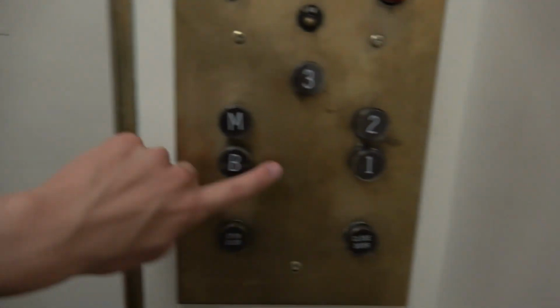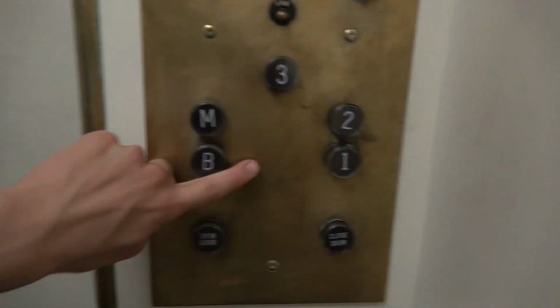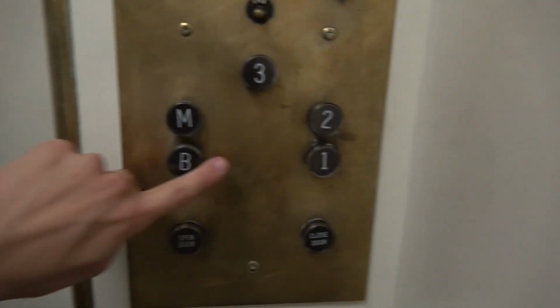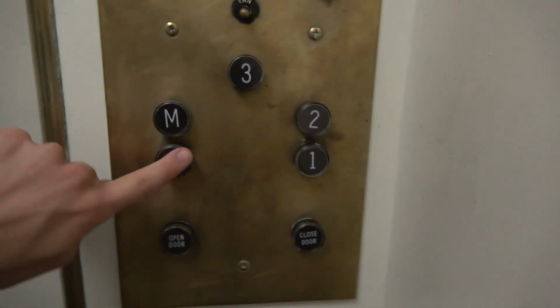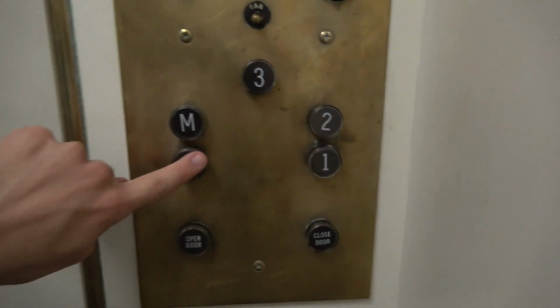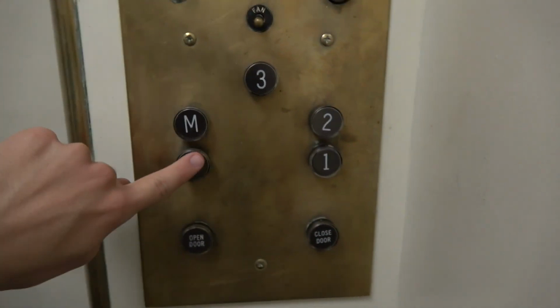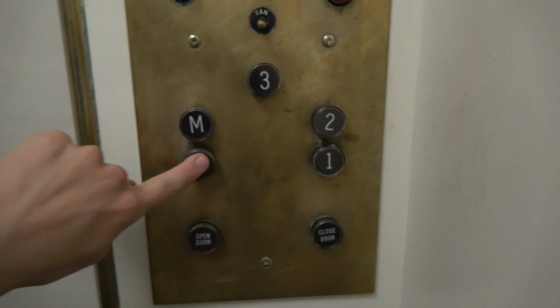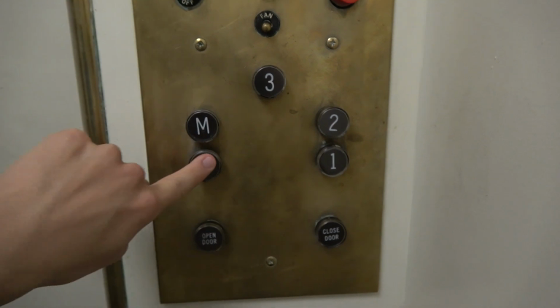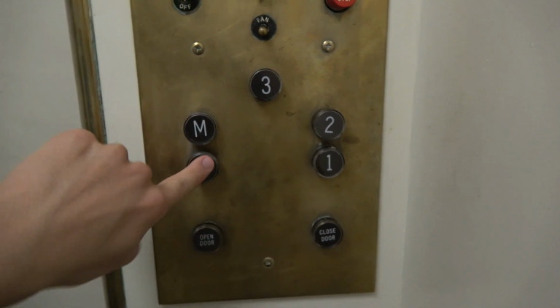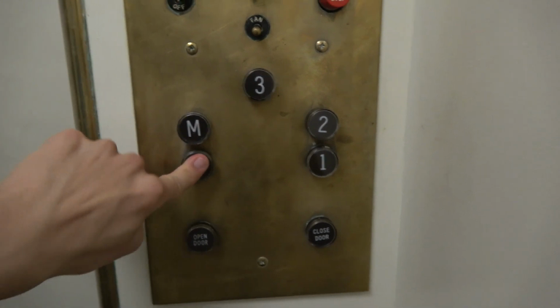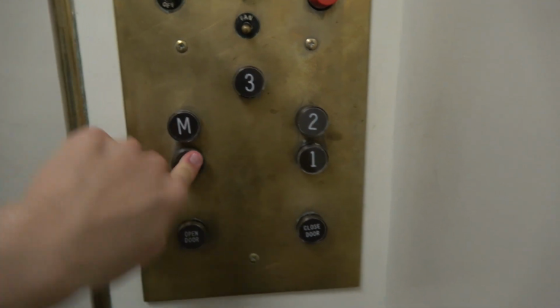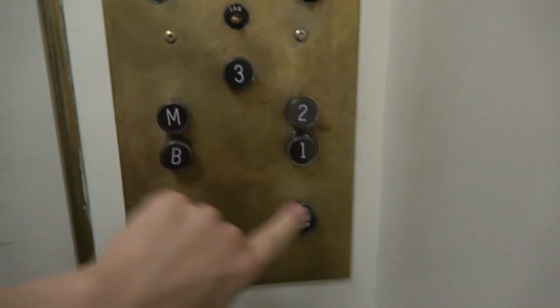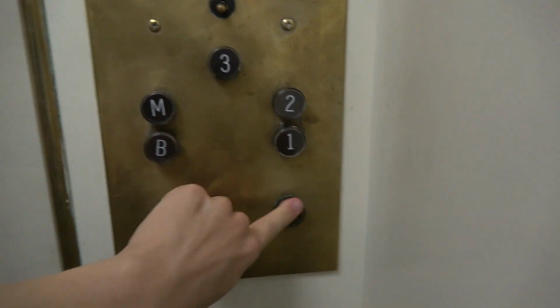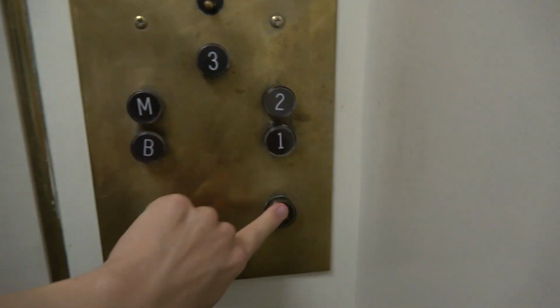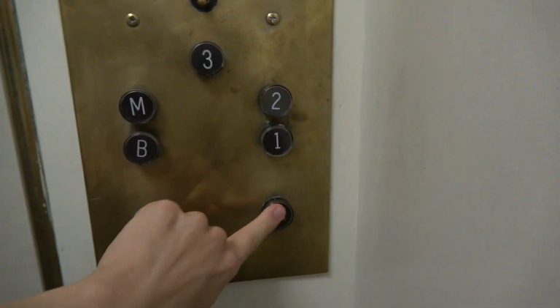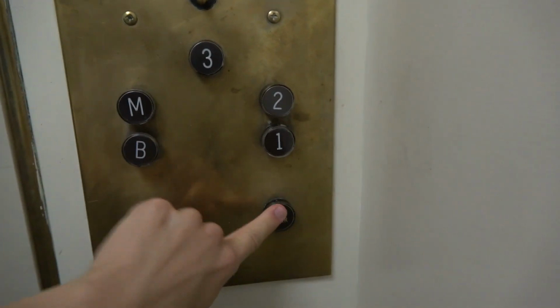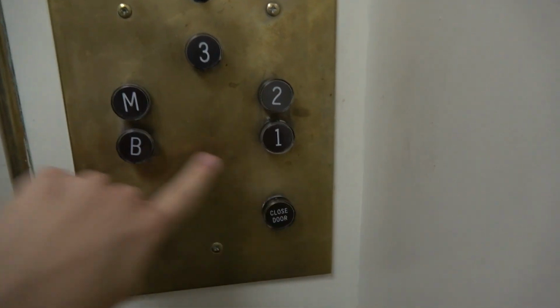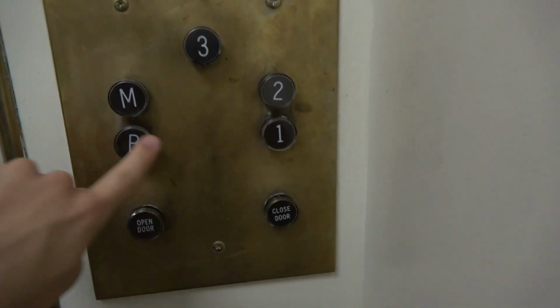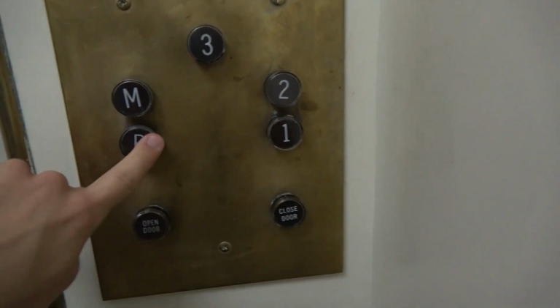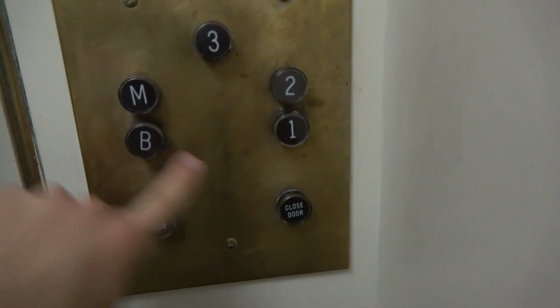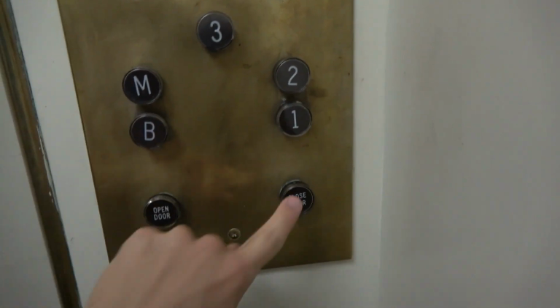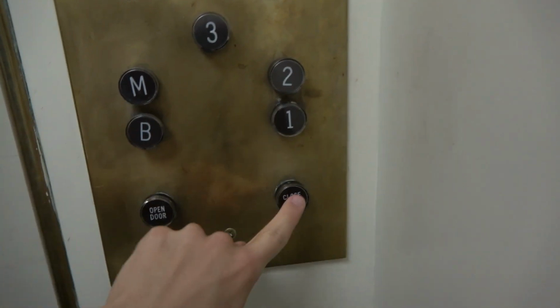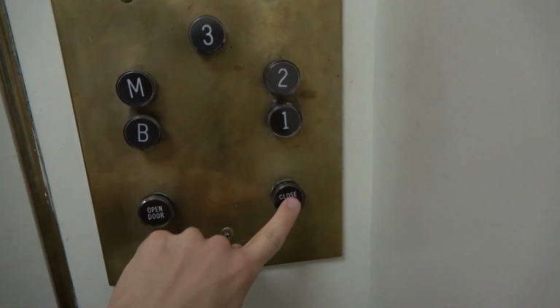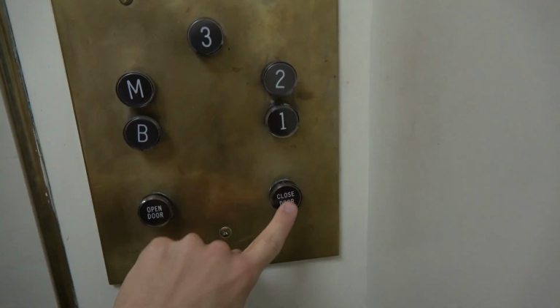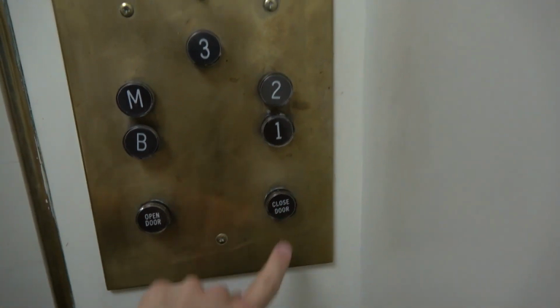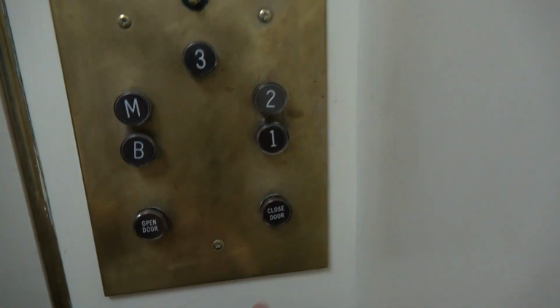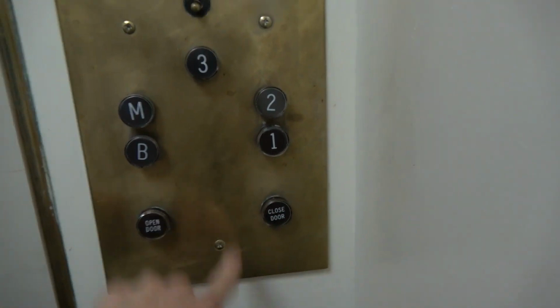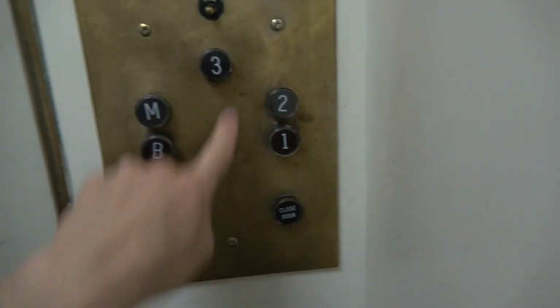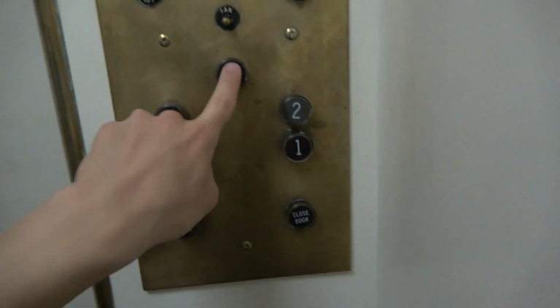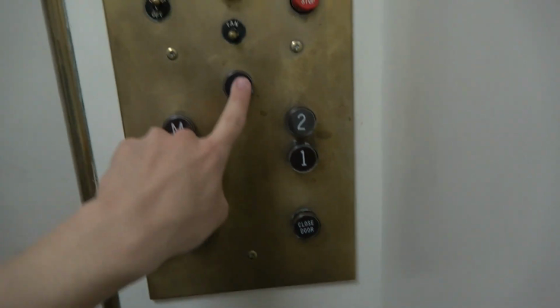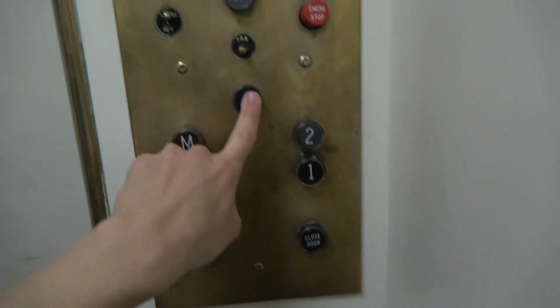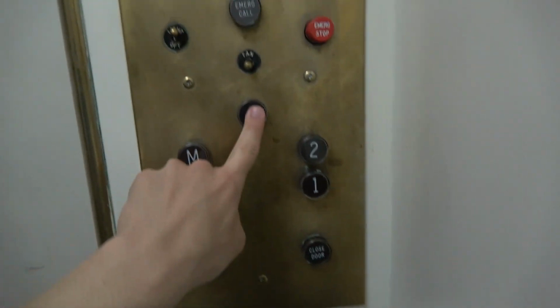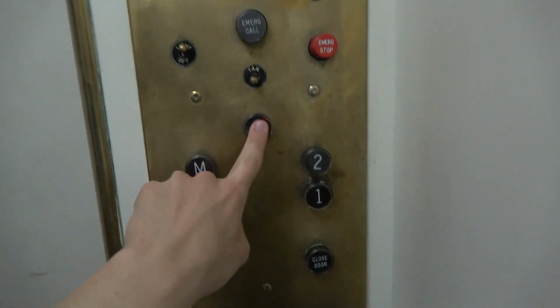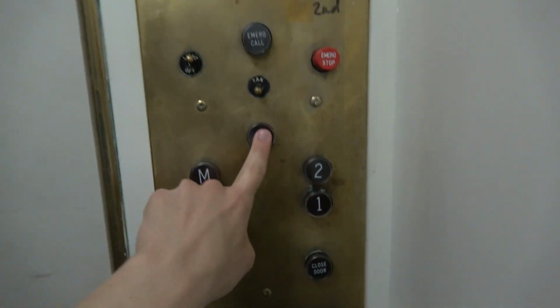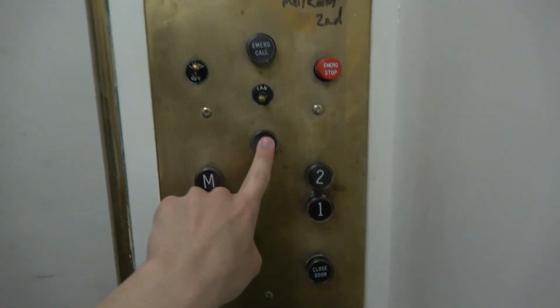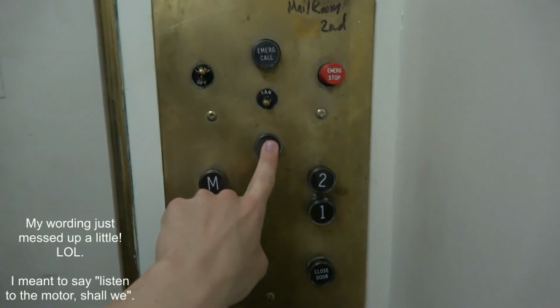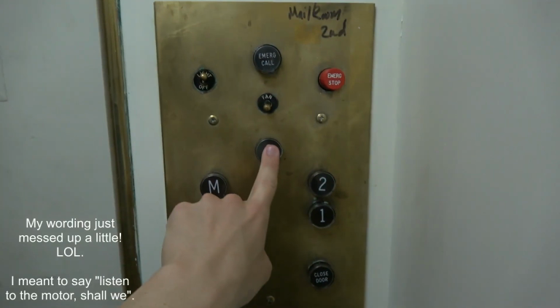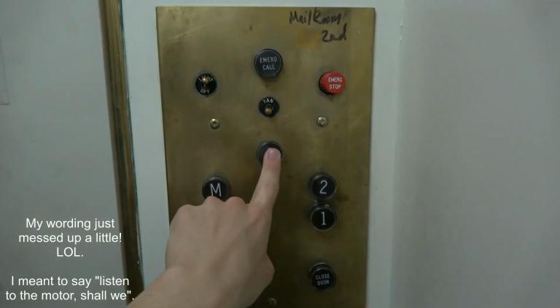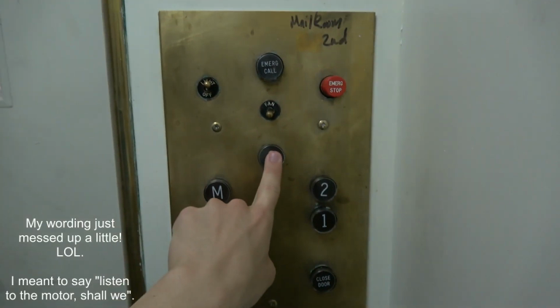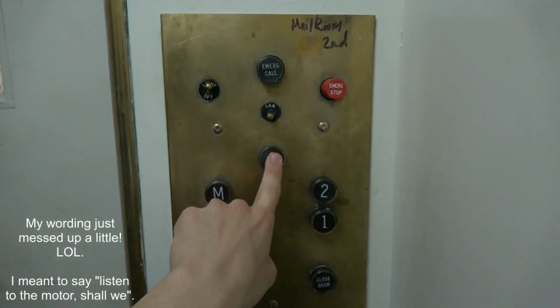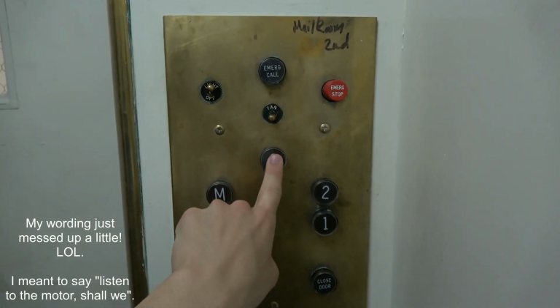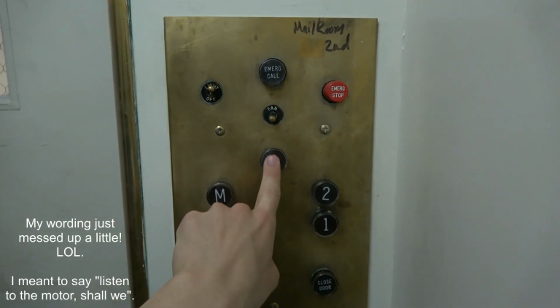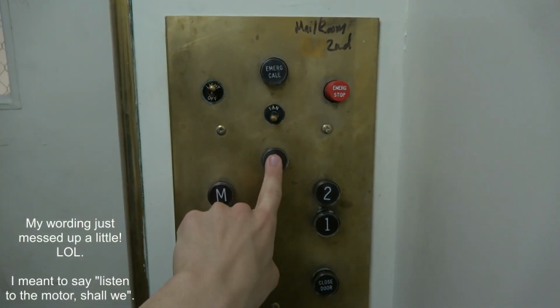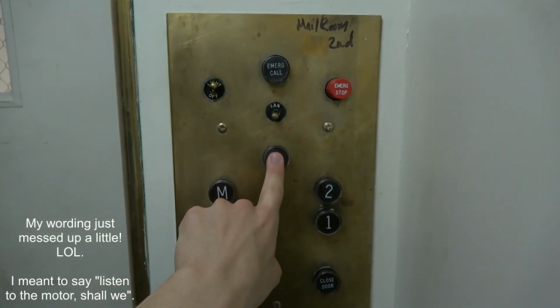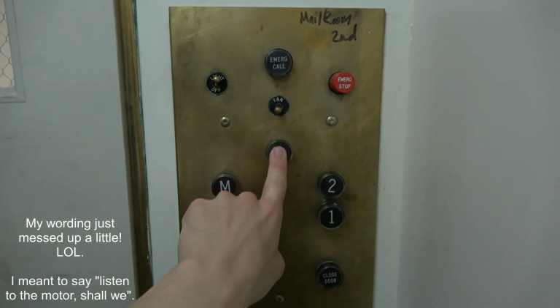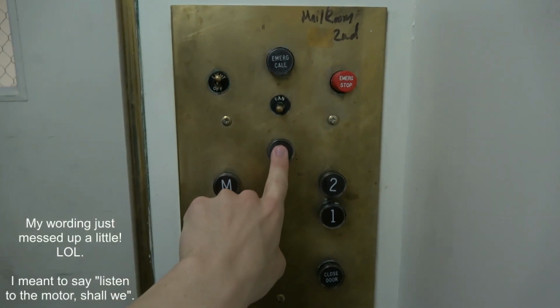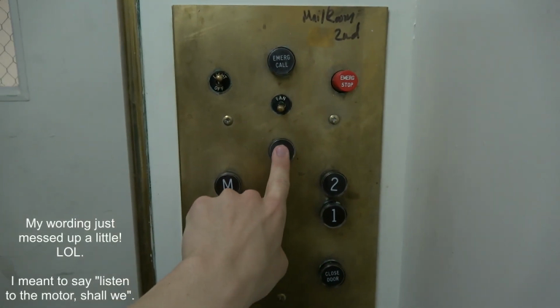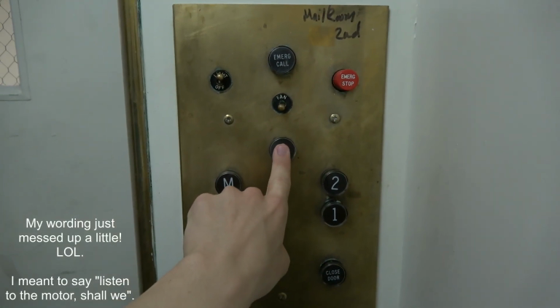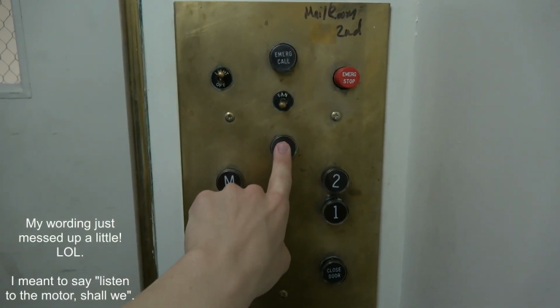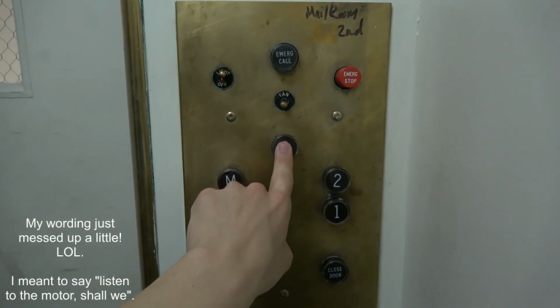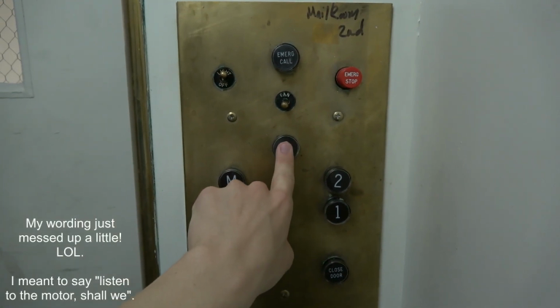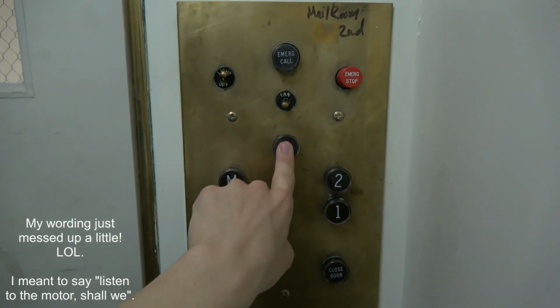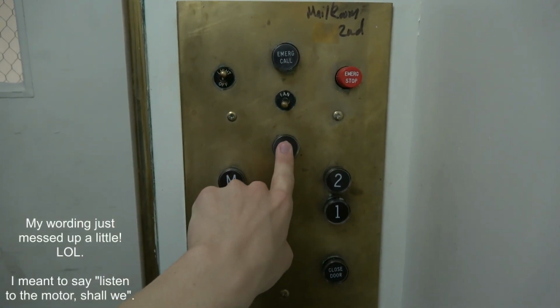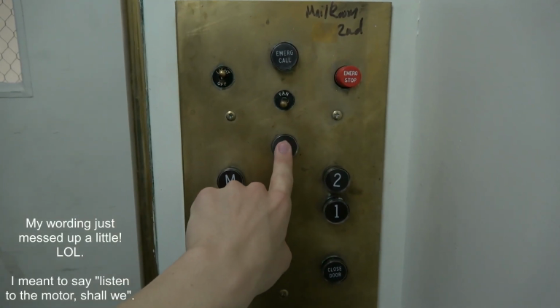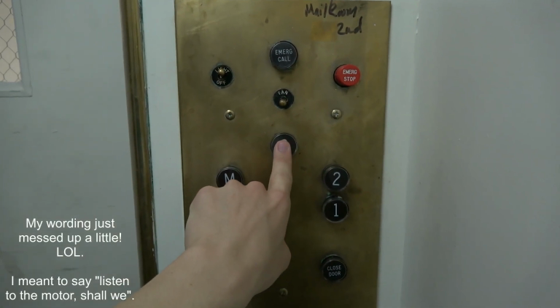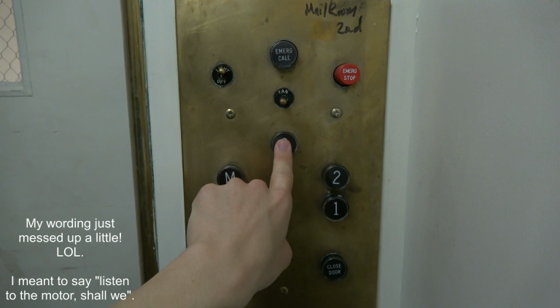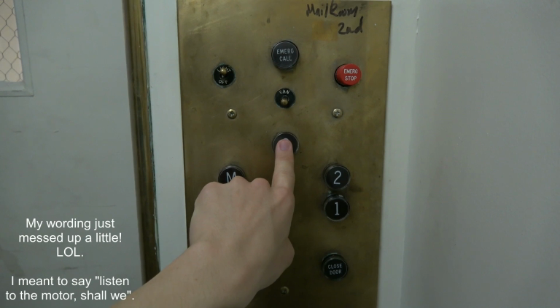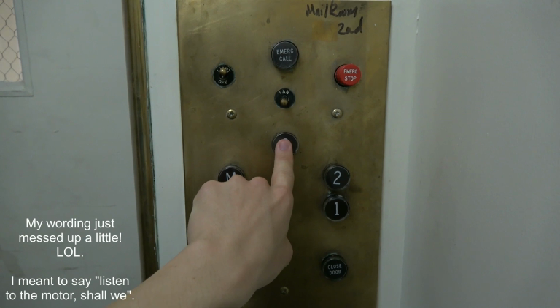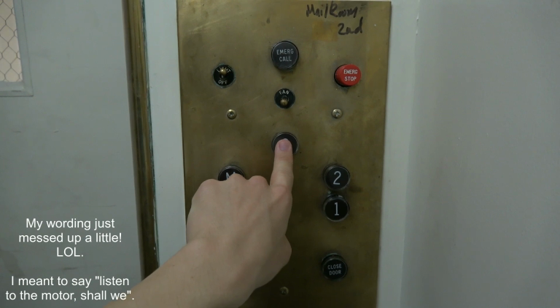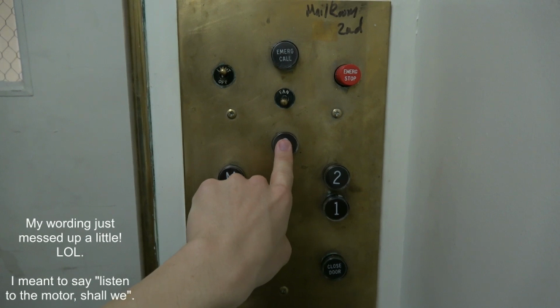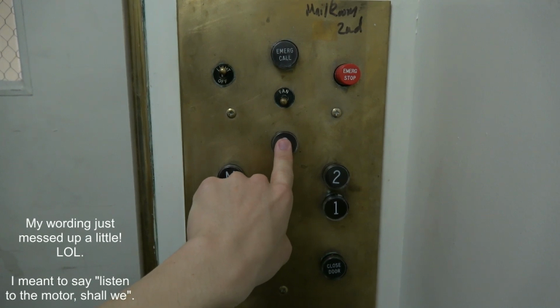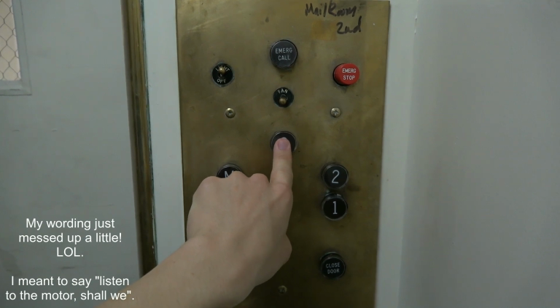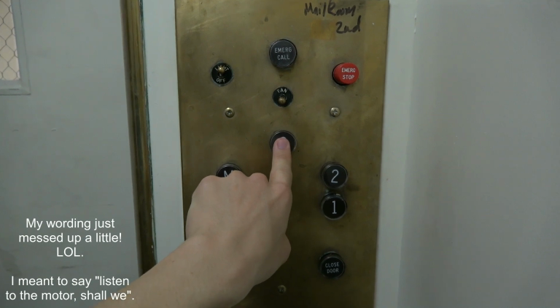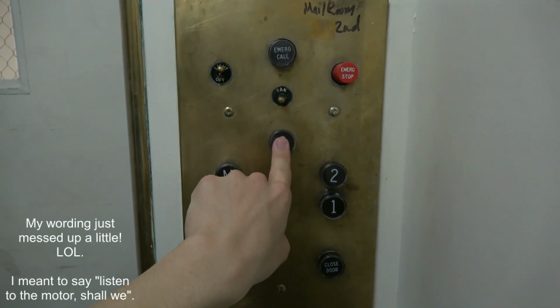Alright, going to B? We're on B. Oh, we are? Yeah, so it's three. Listen to the motor. Shall we? Here we go.